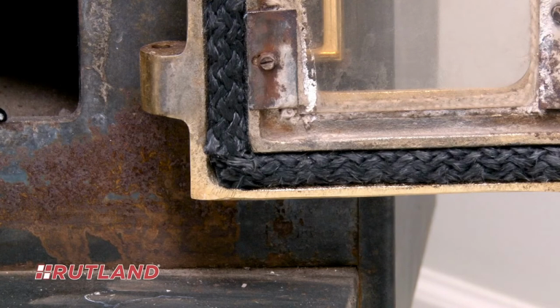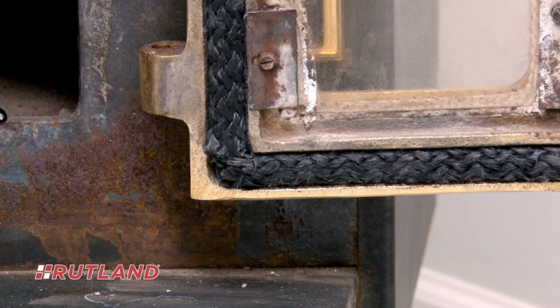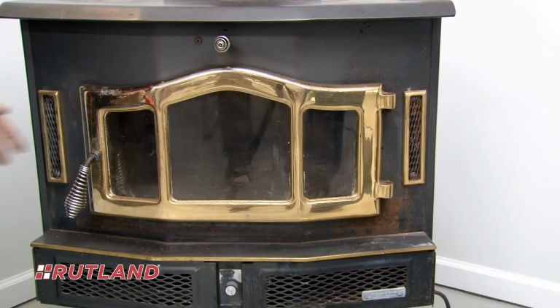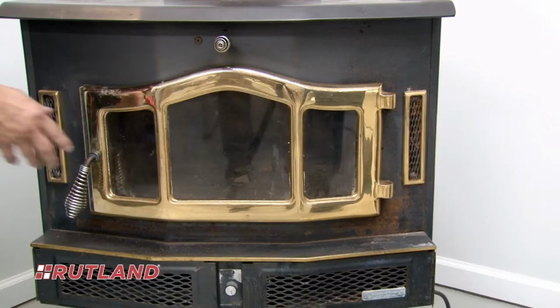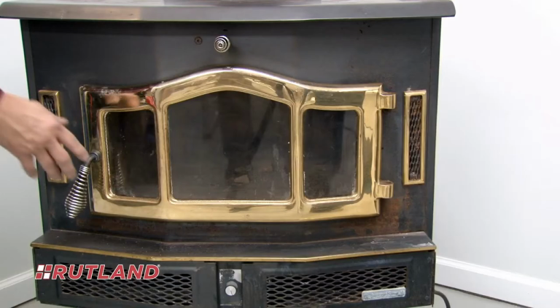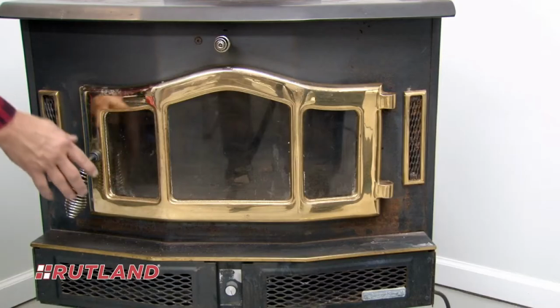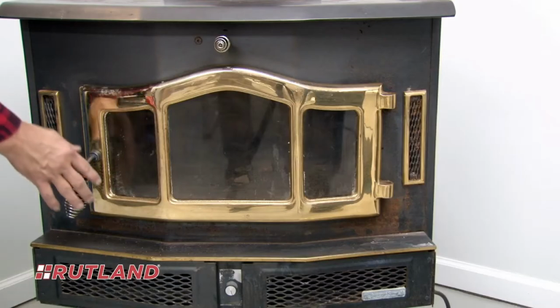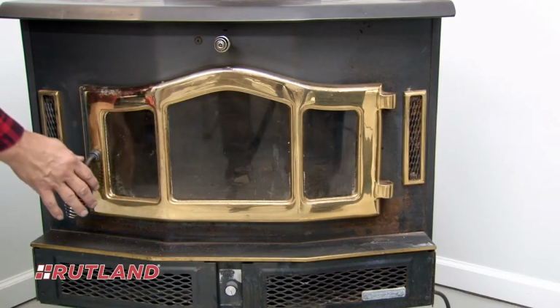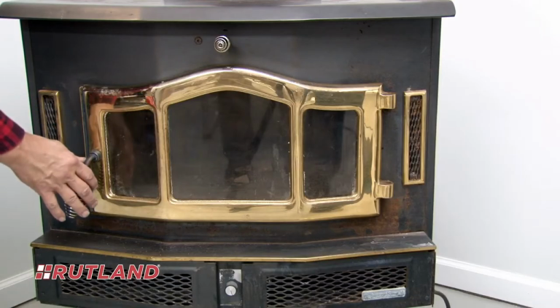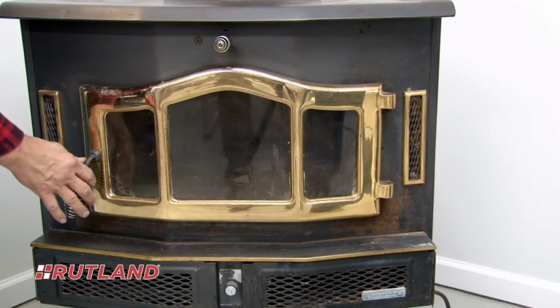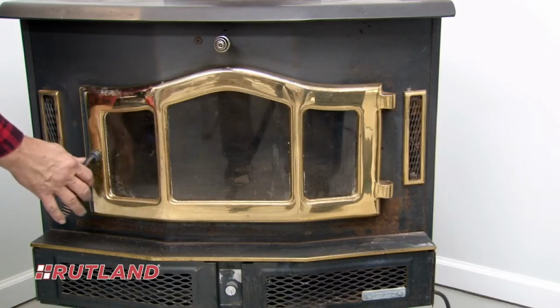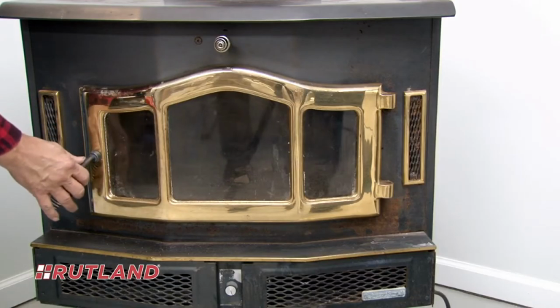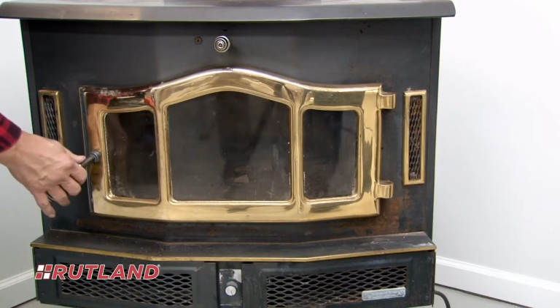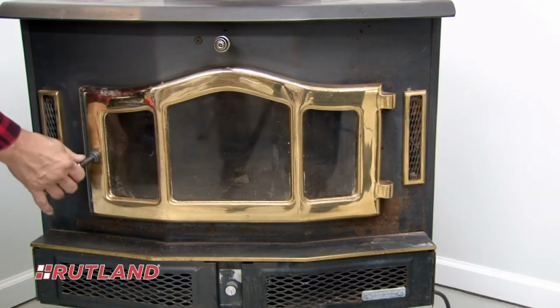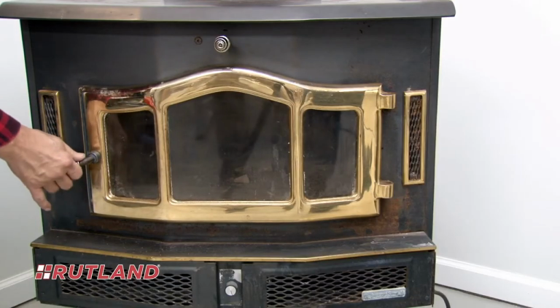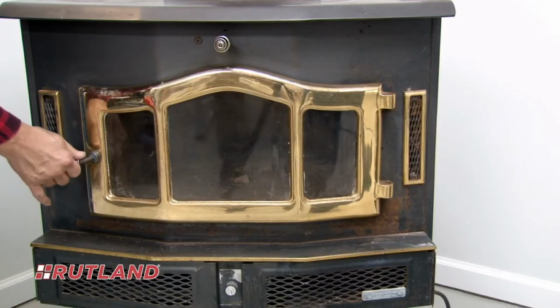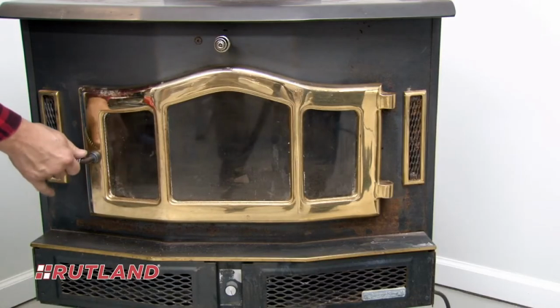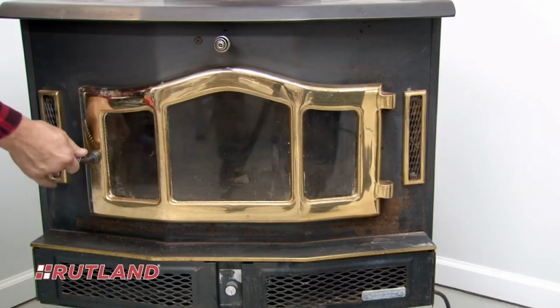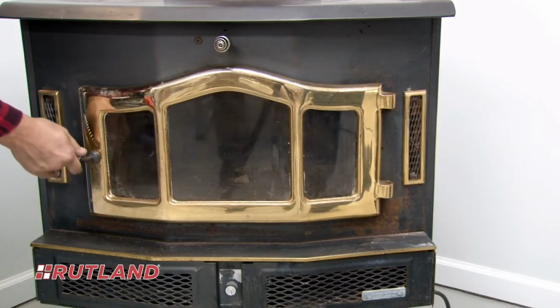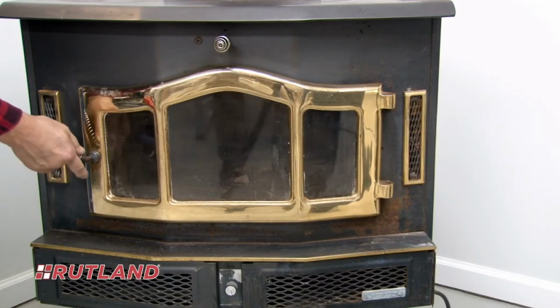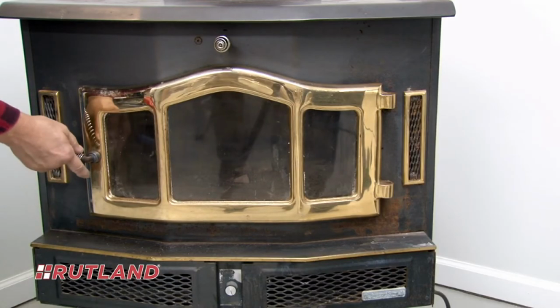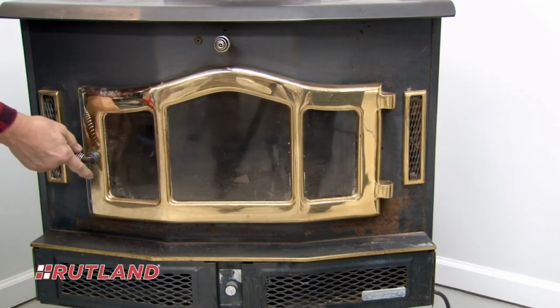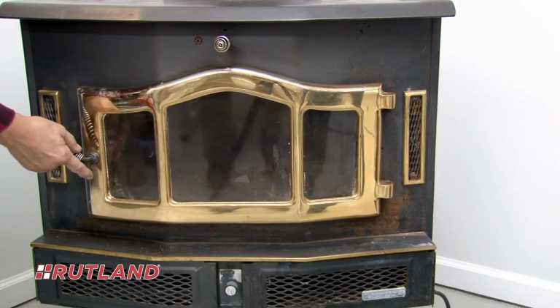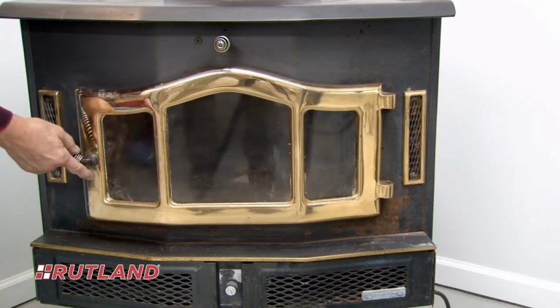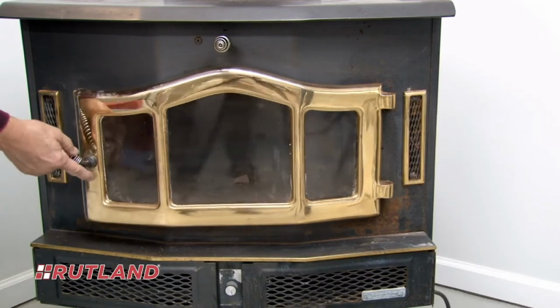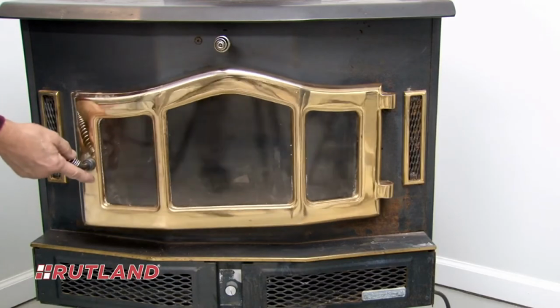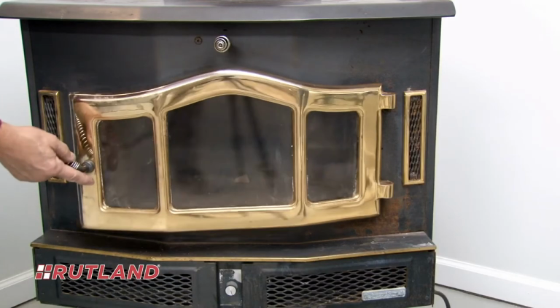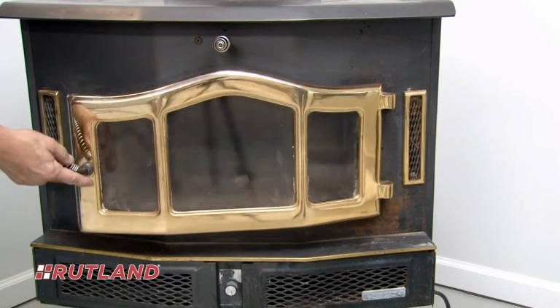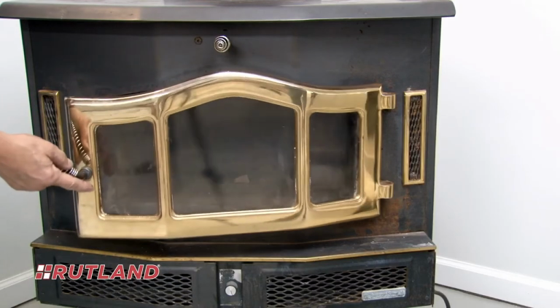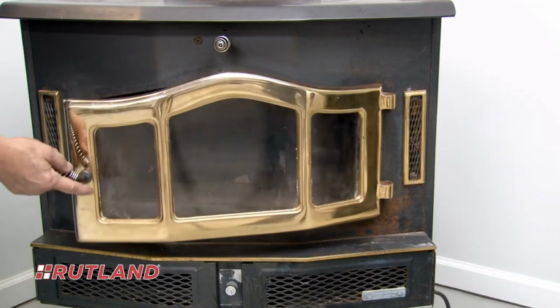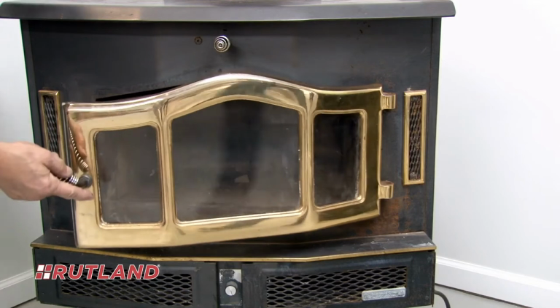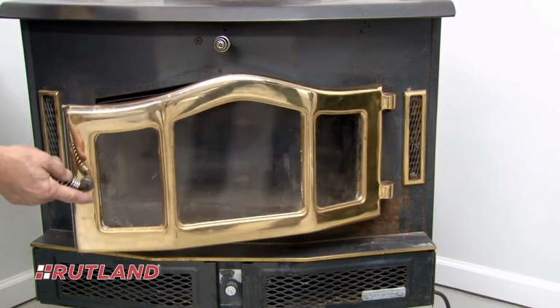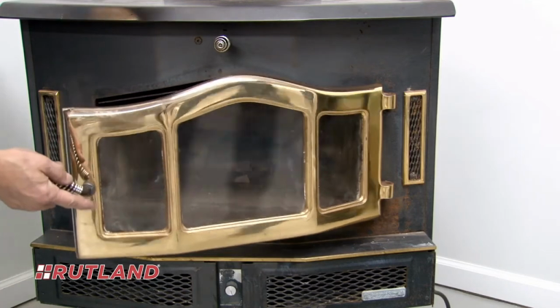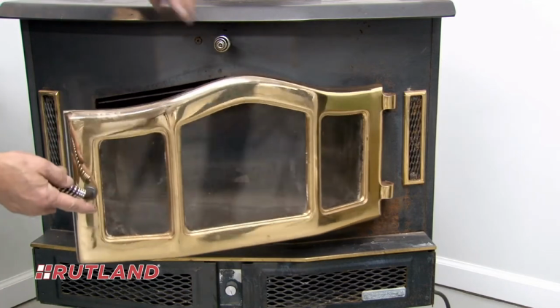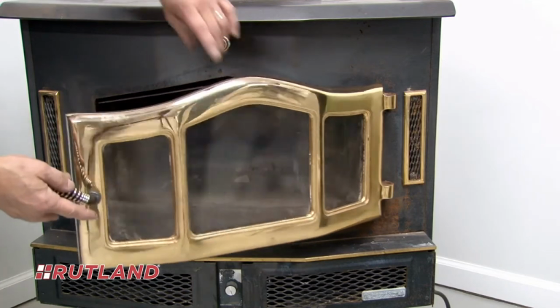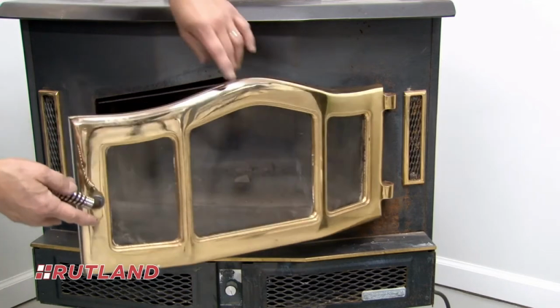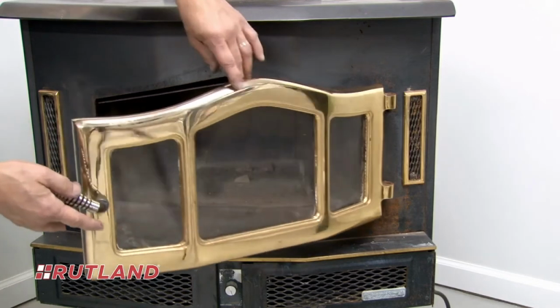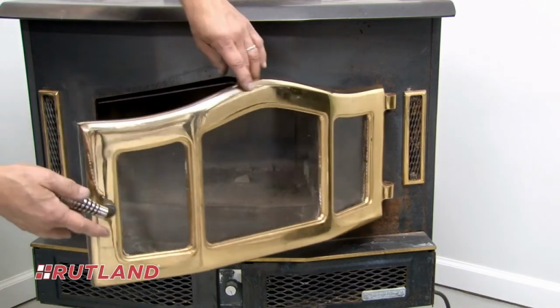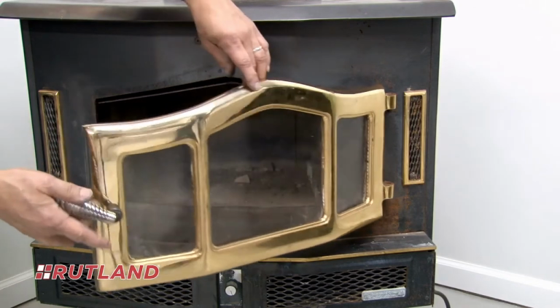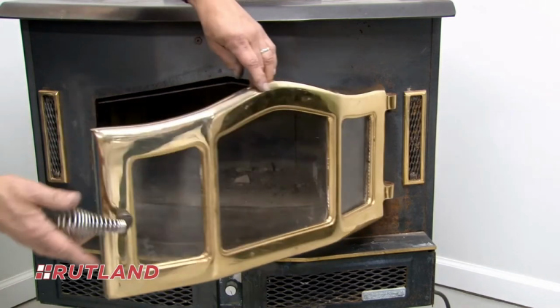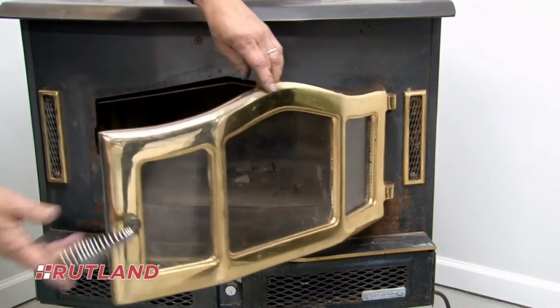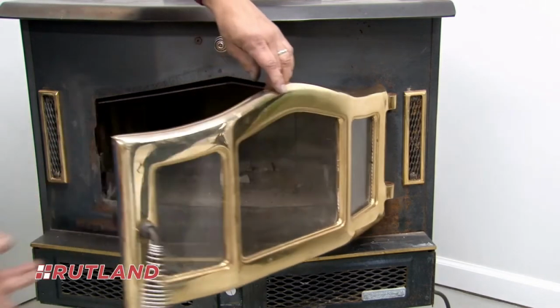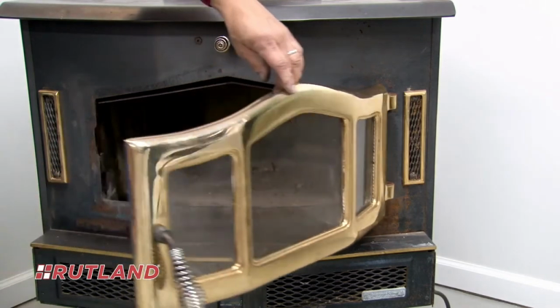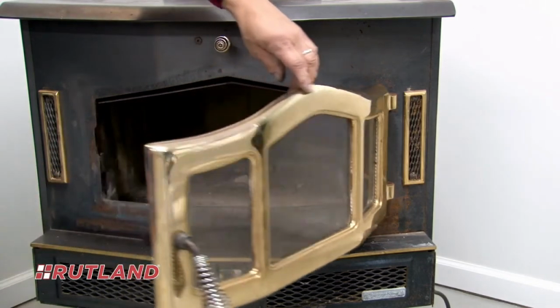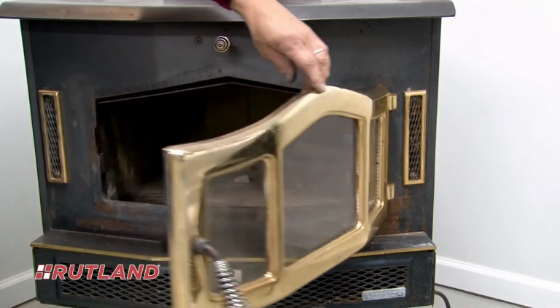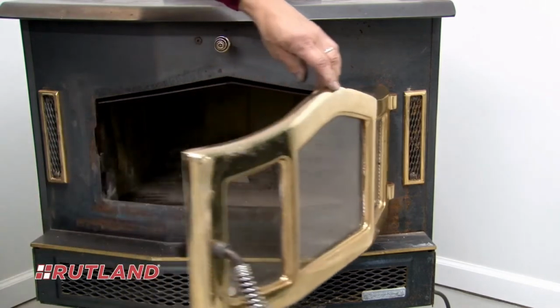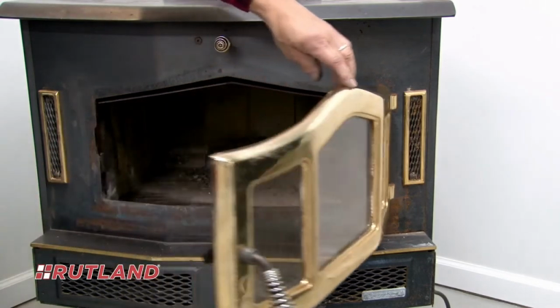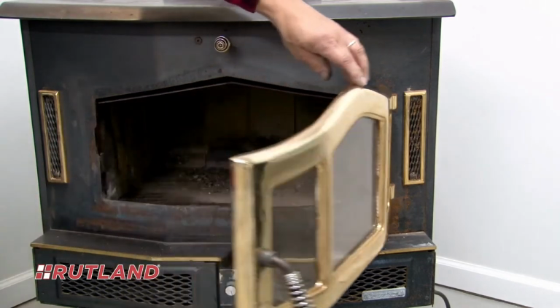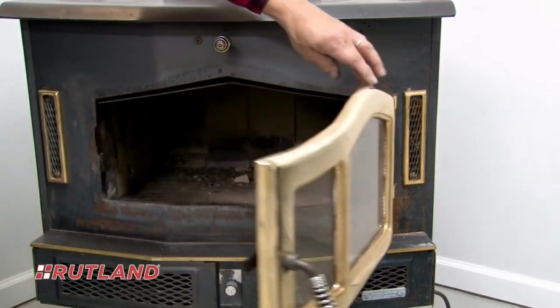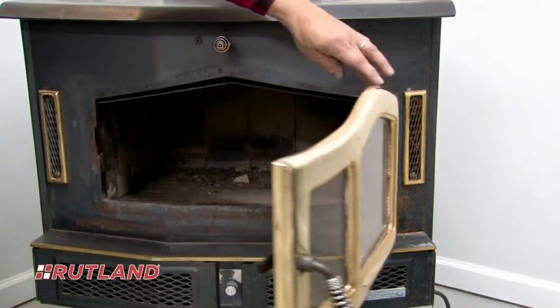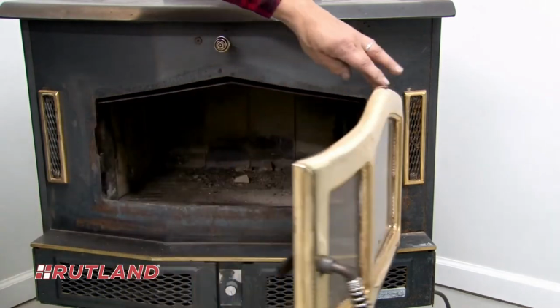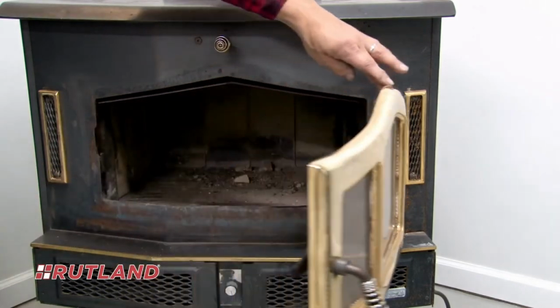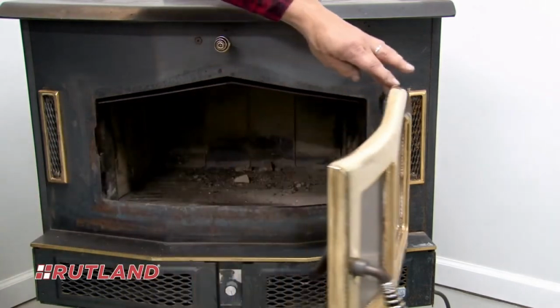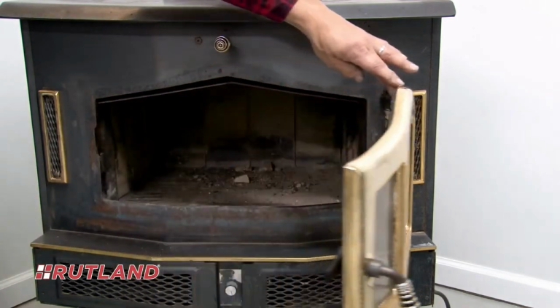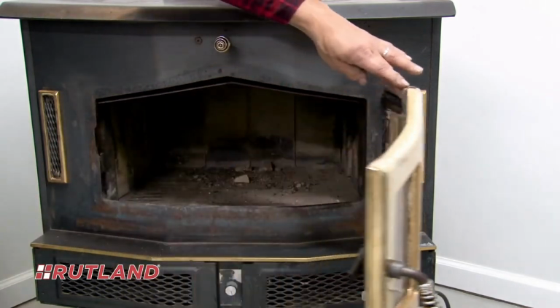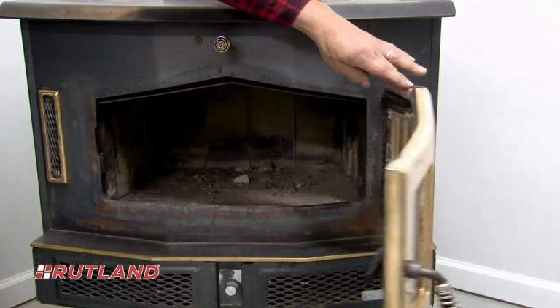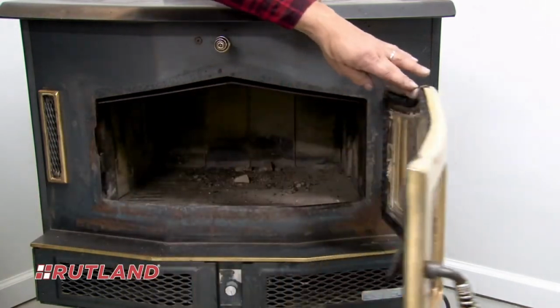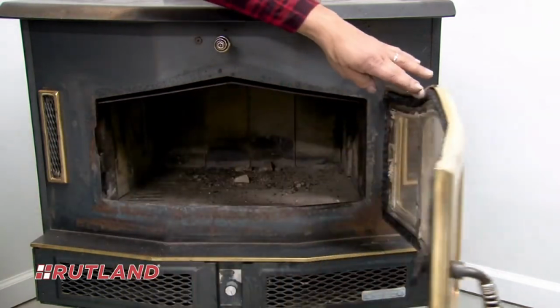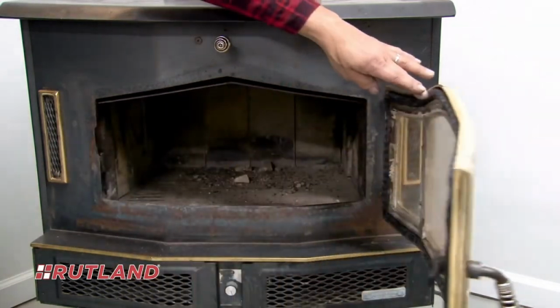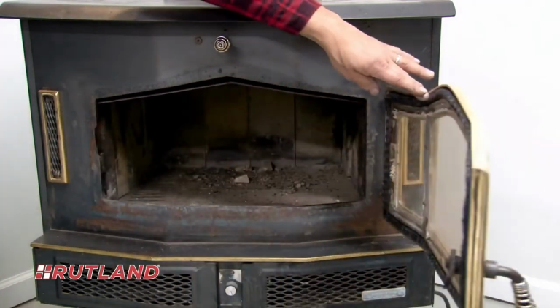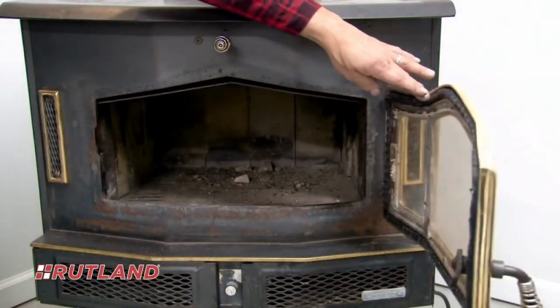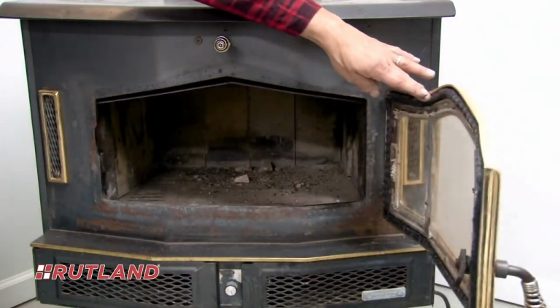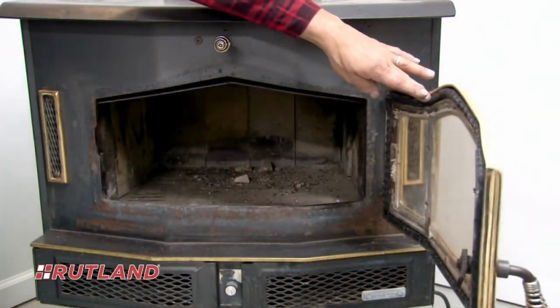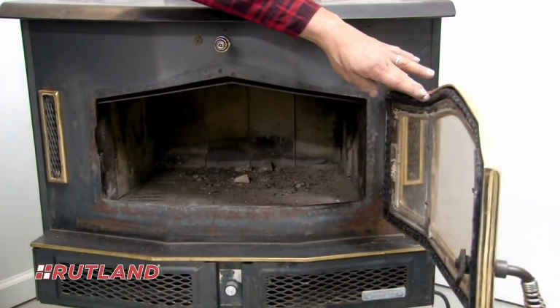Once you've determined the fit and seal of the gasket material are good, leave the stove door open for at least an hour to air dry.